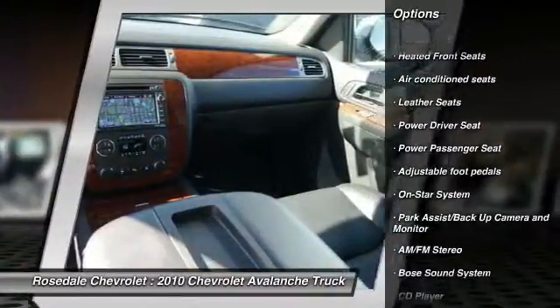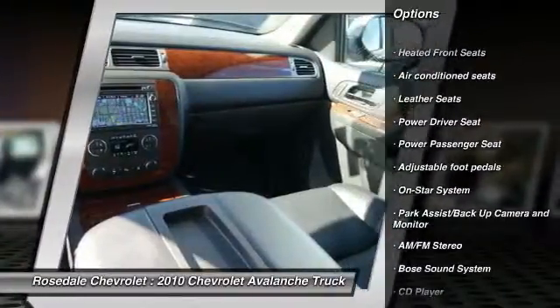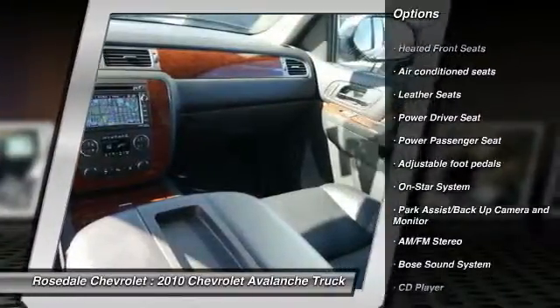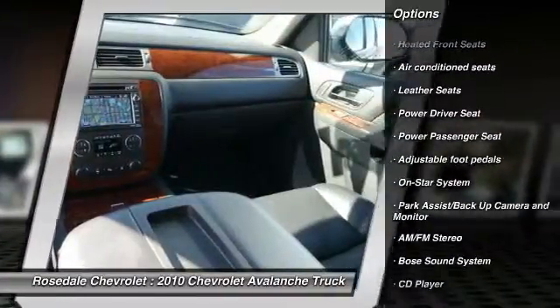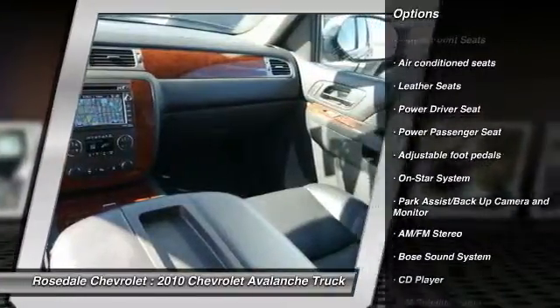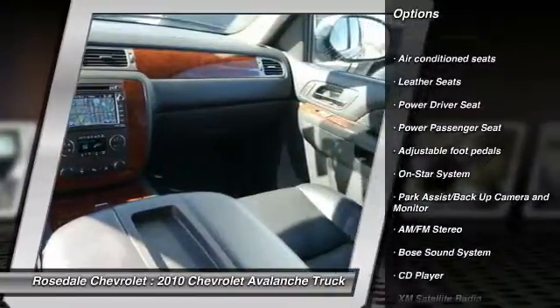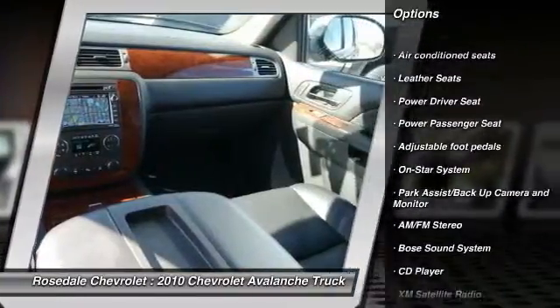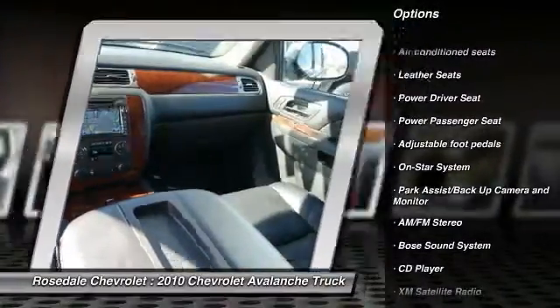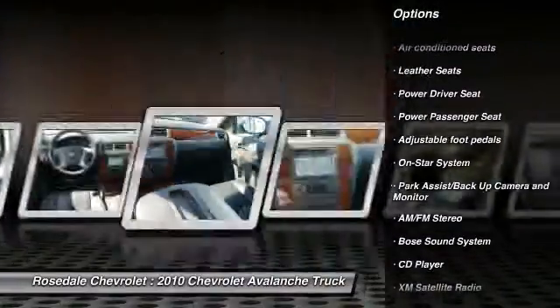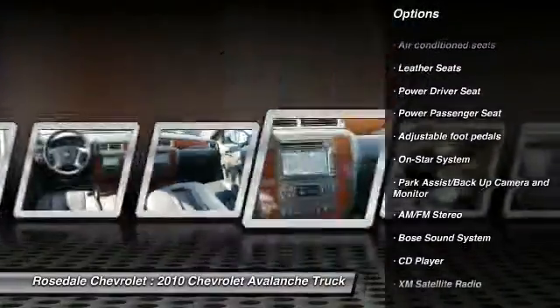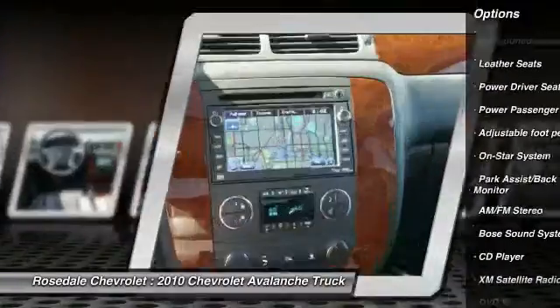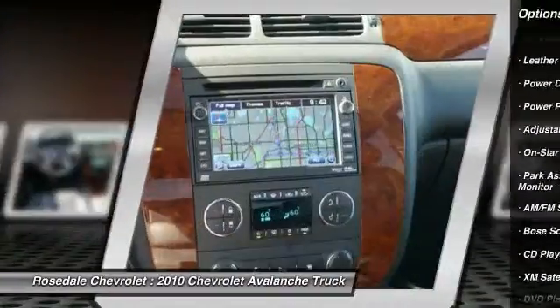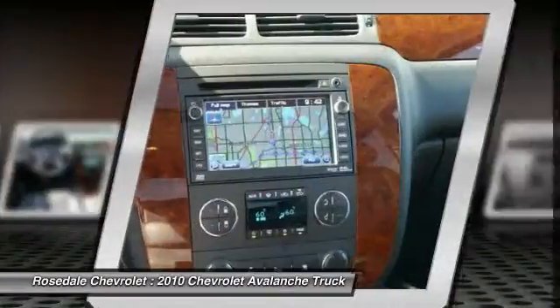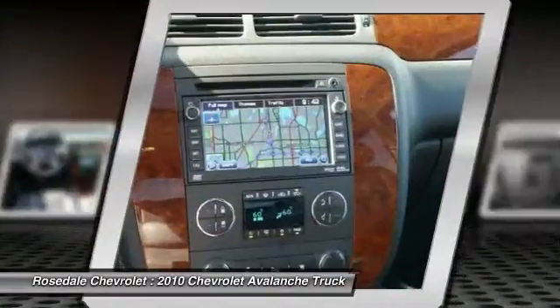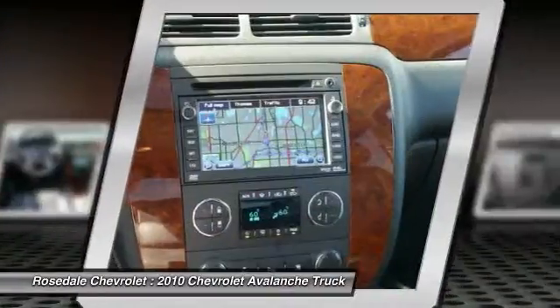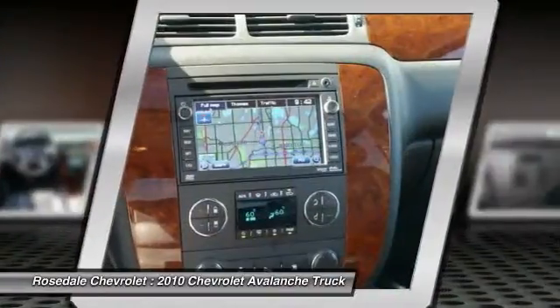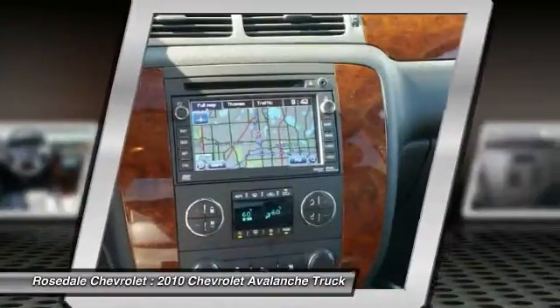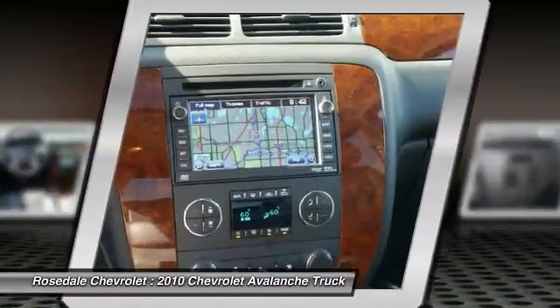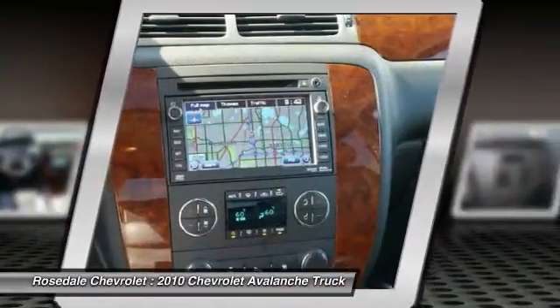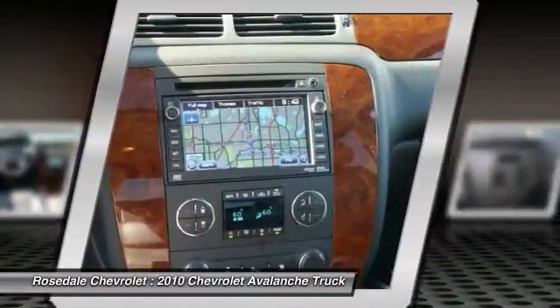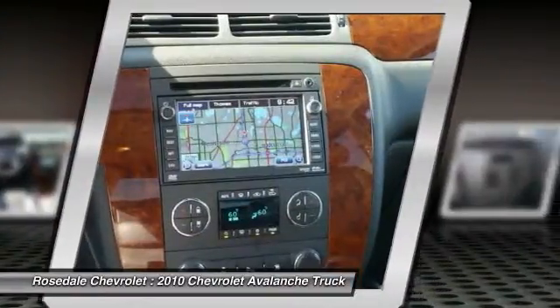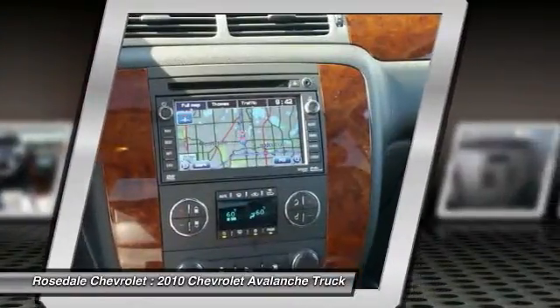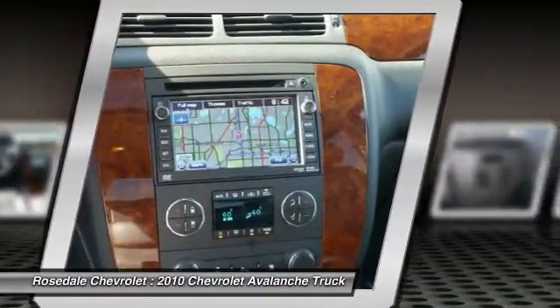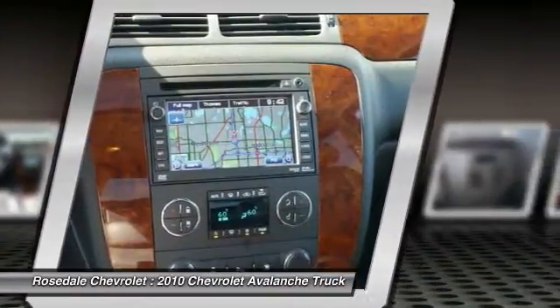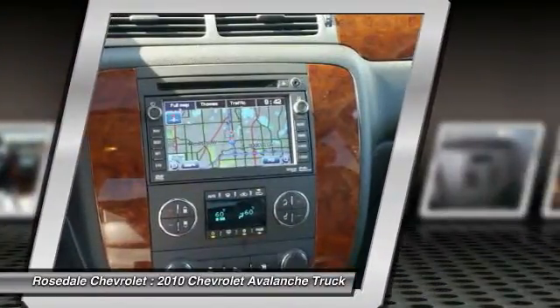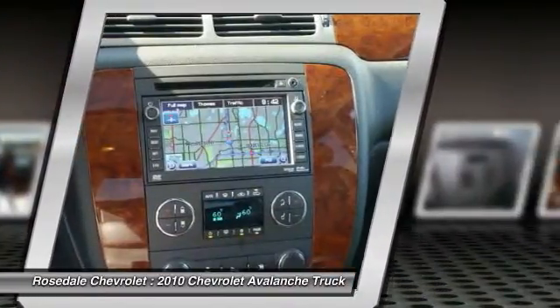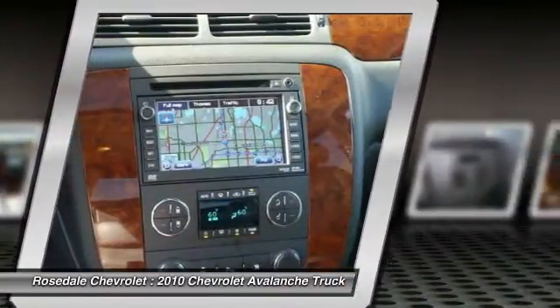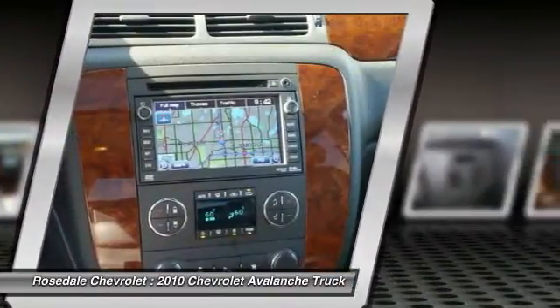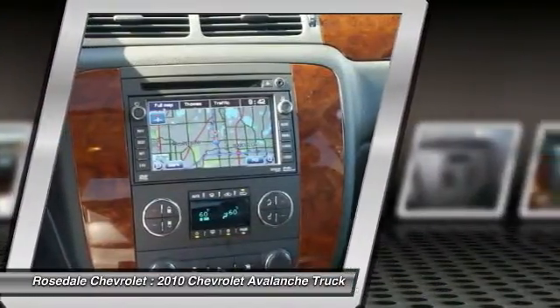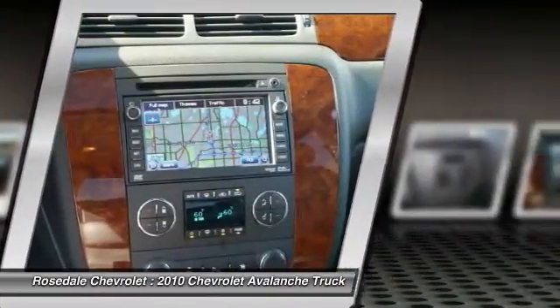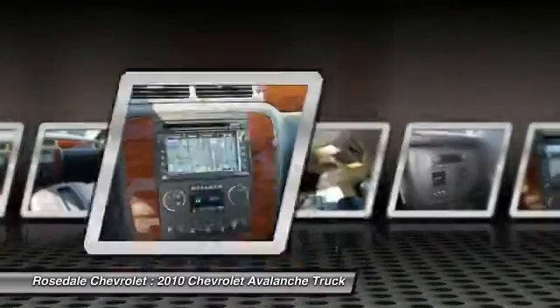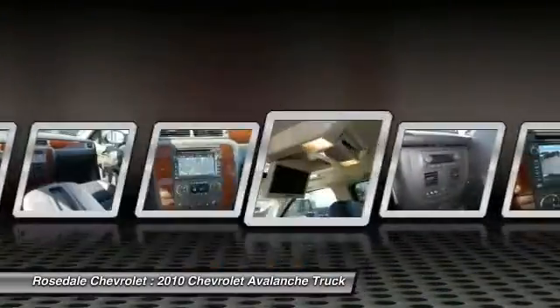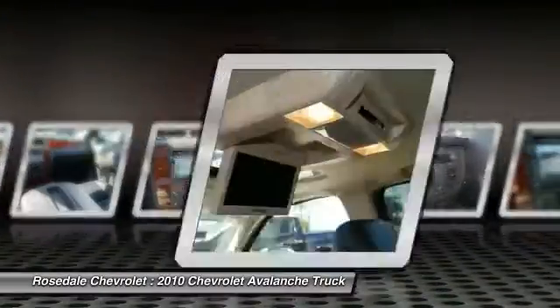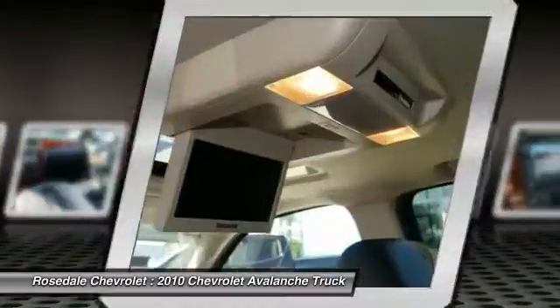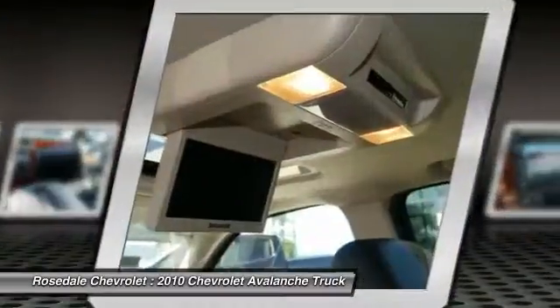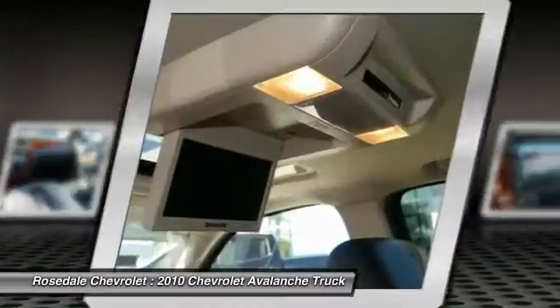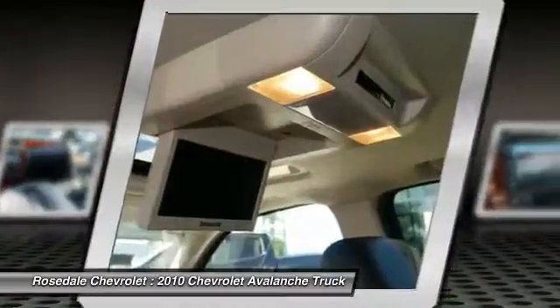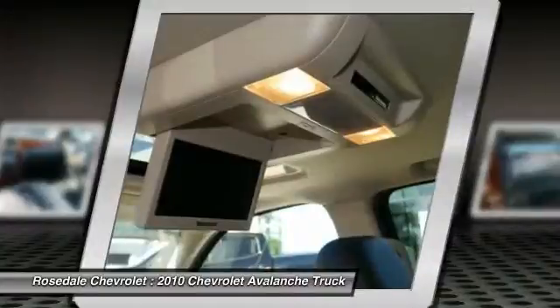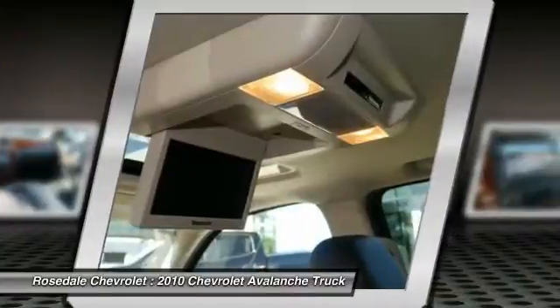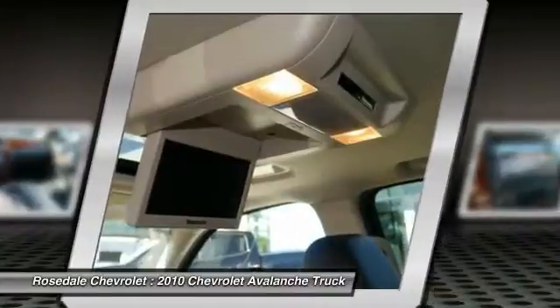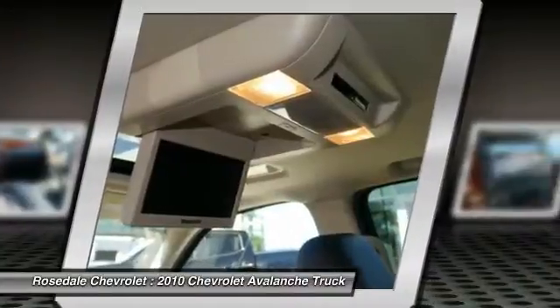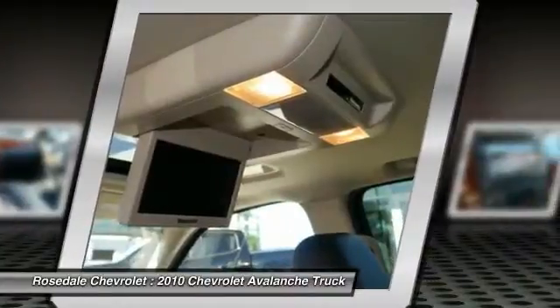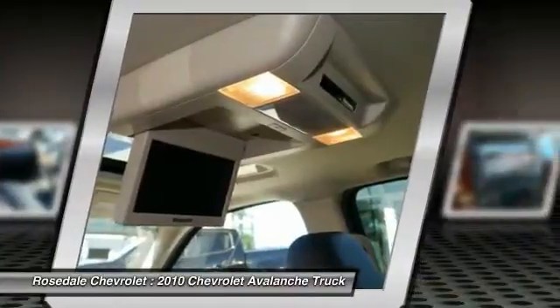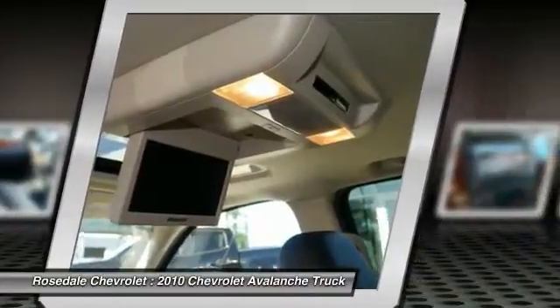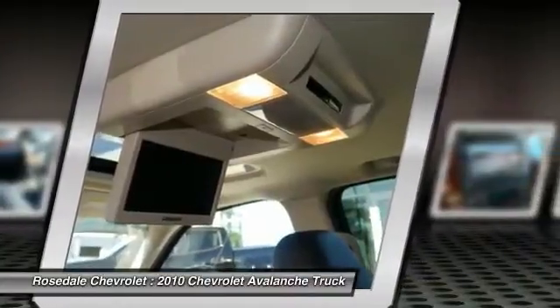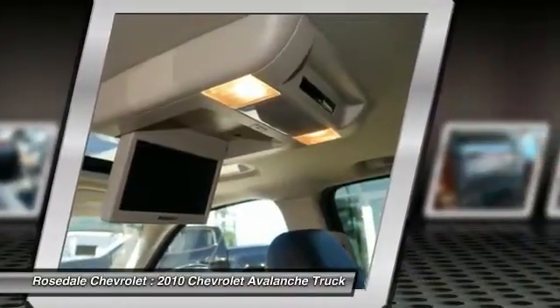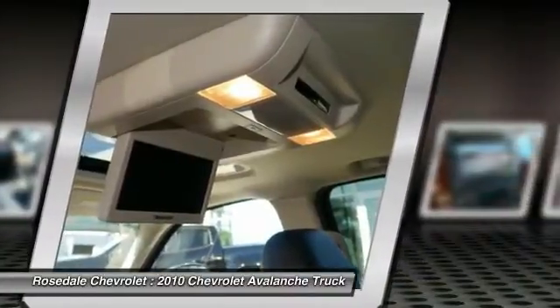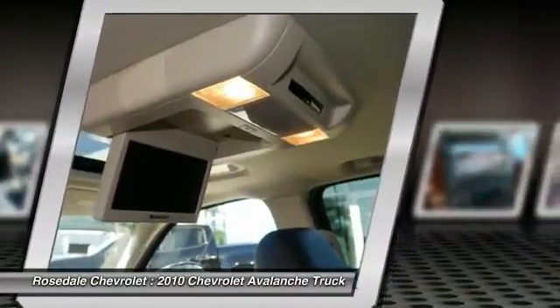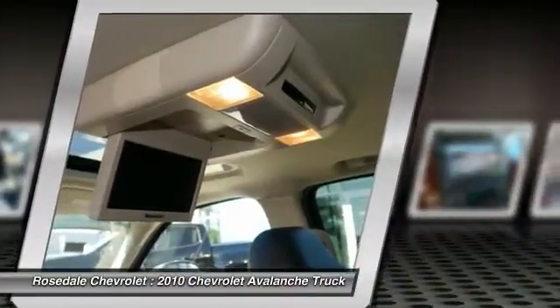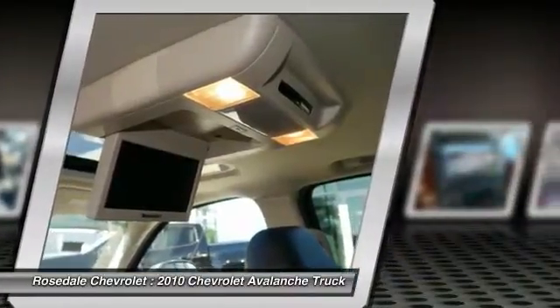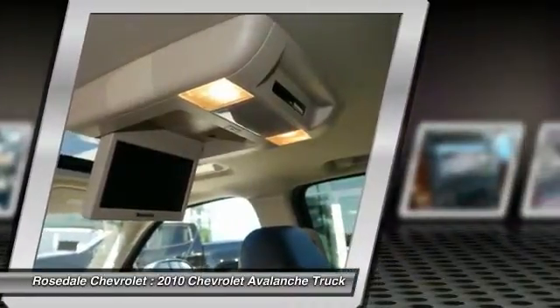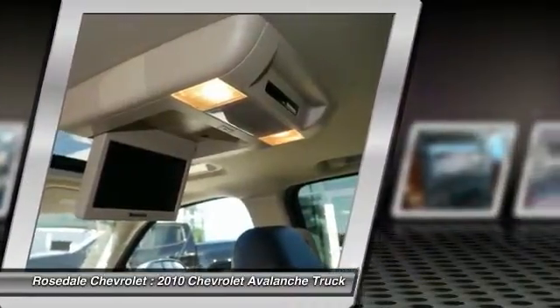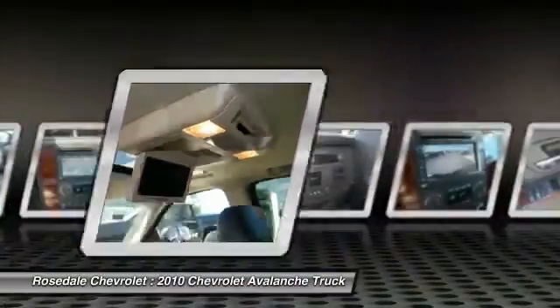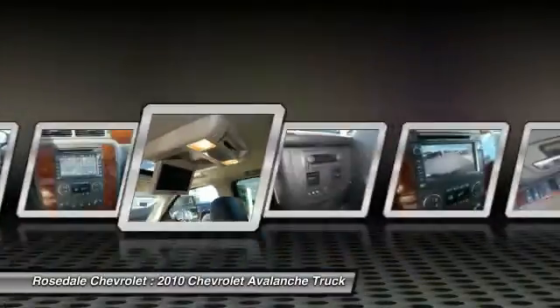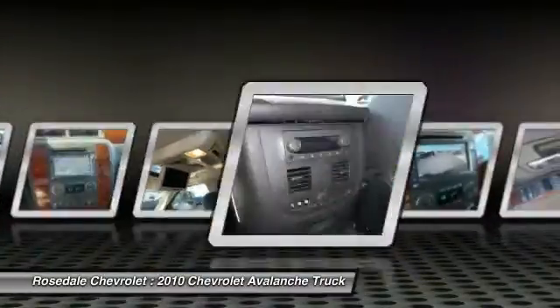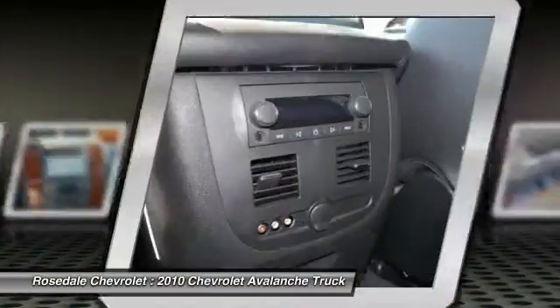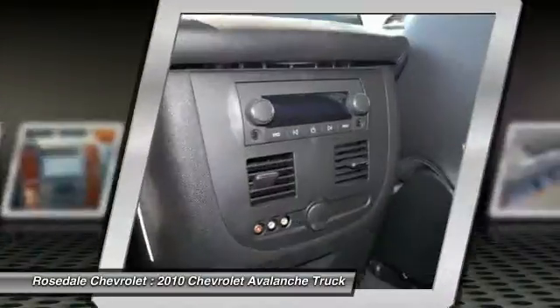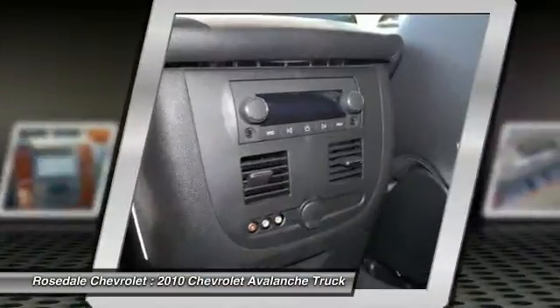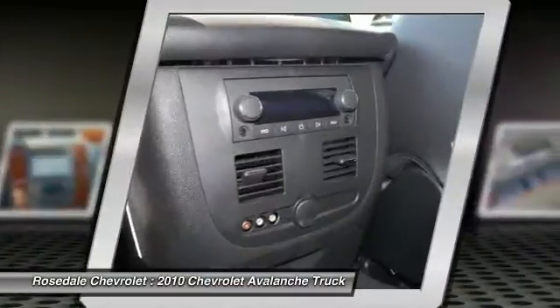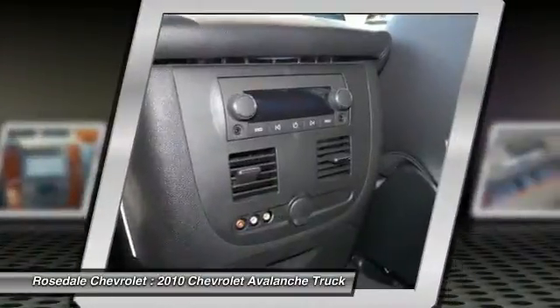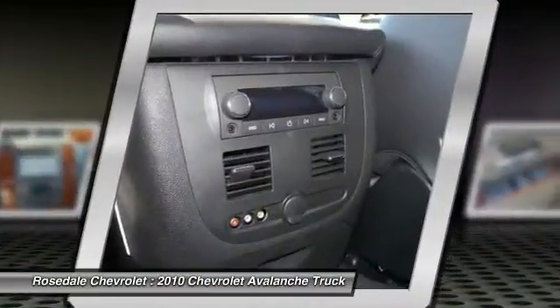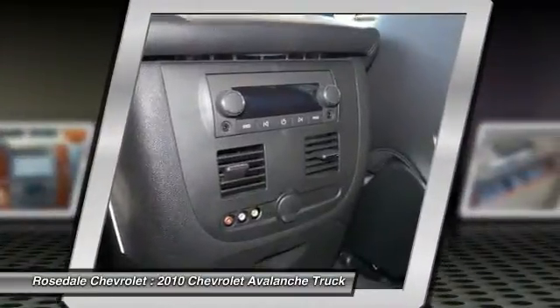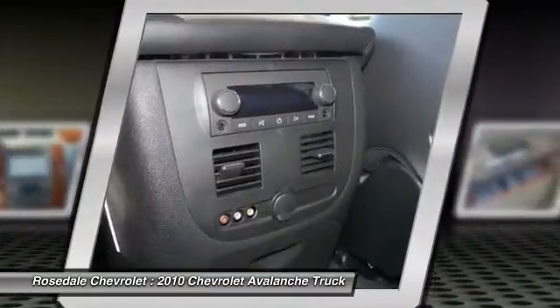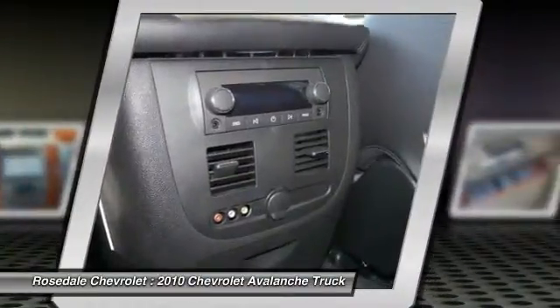Power passenger seat, traction control, anti-lock braking system, four-wheel drive, Bose sound system.